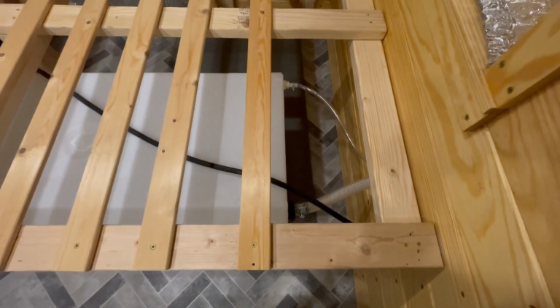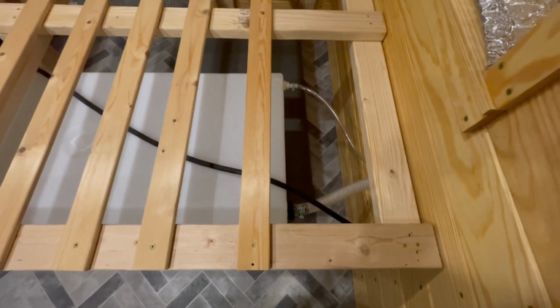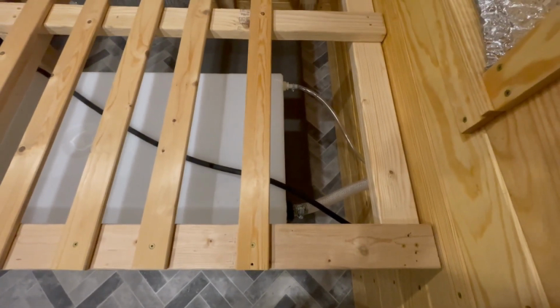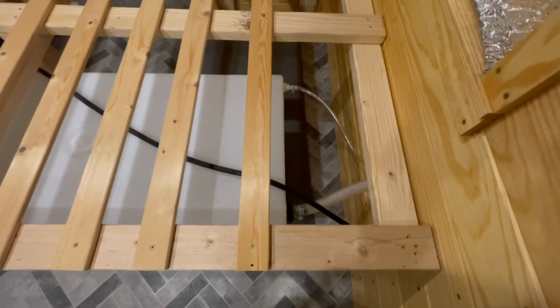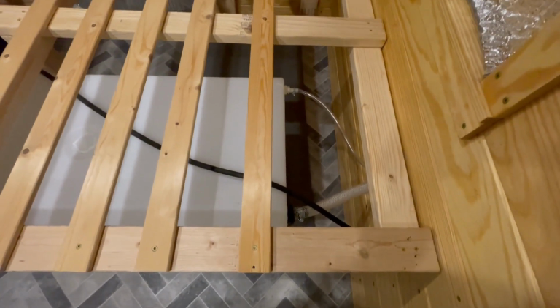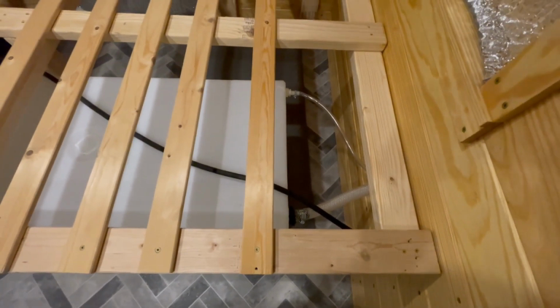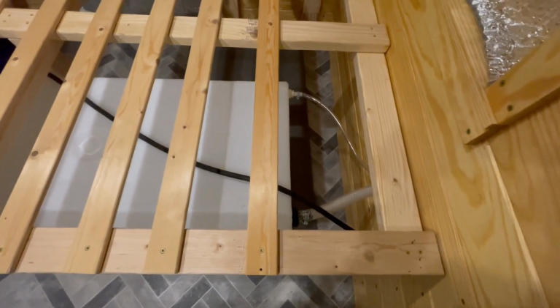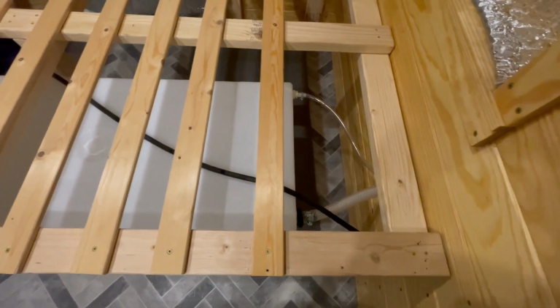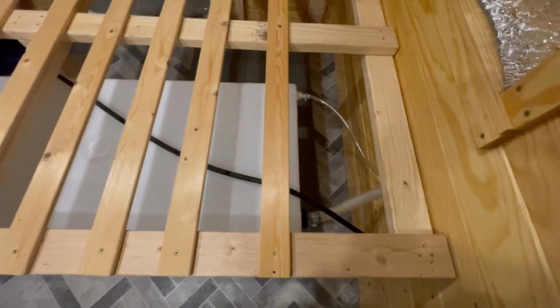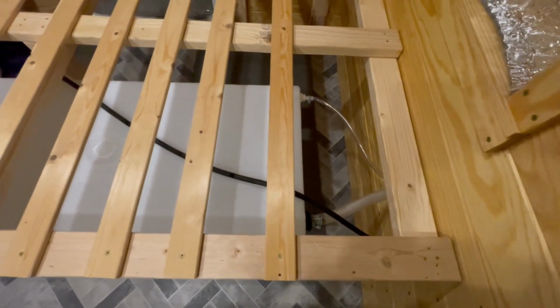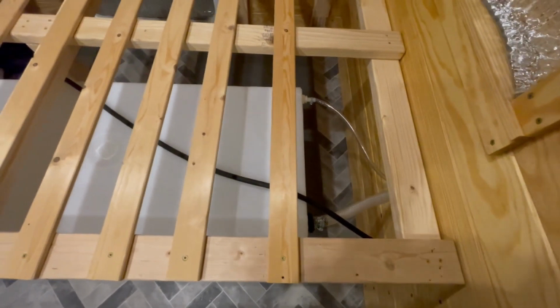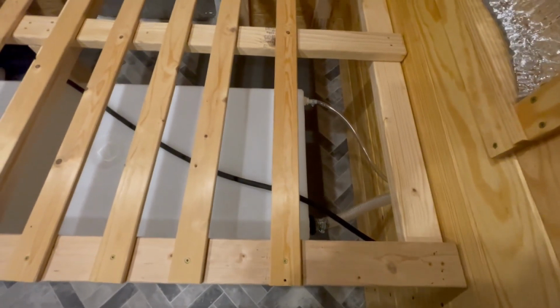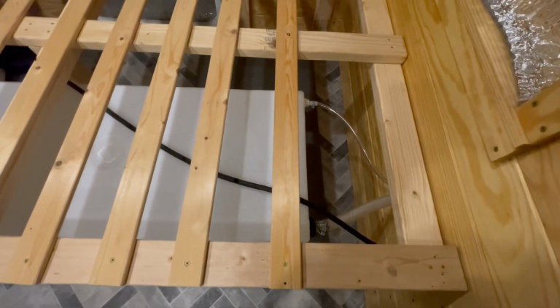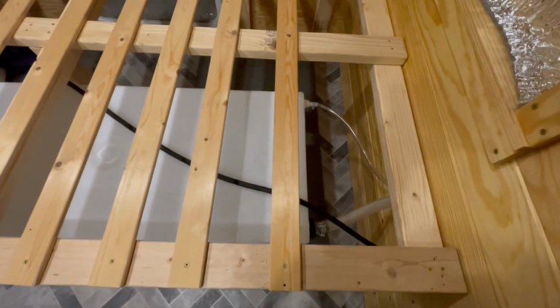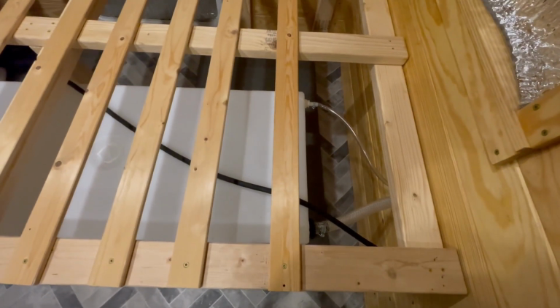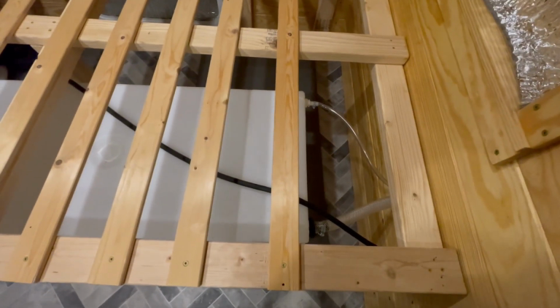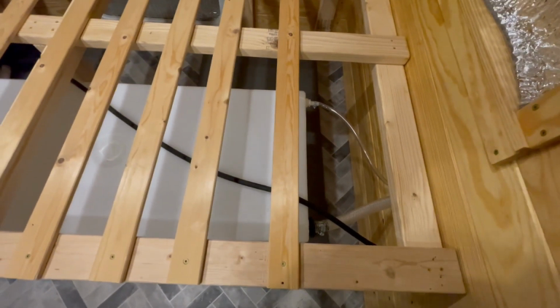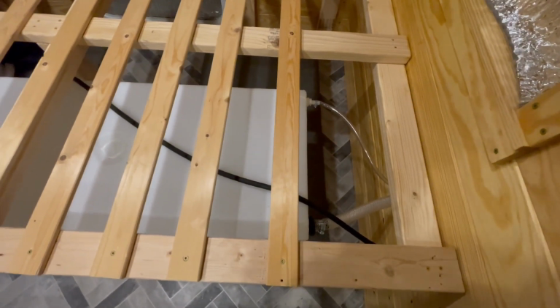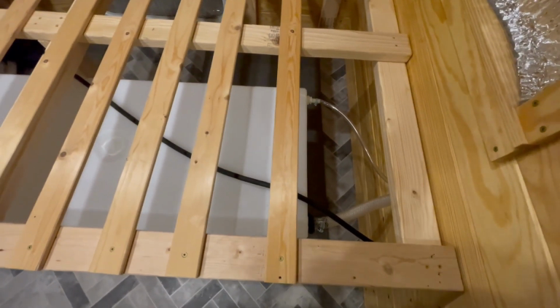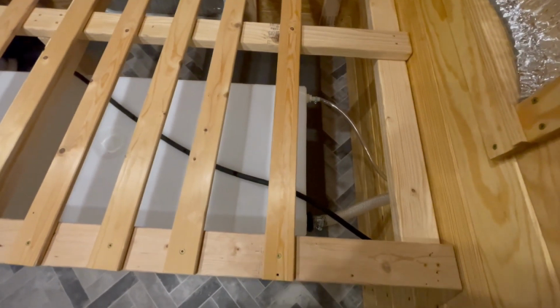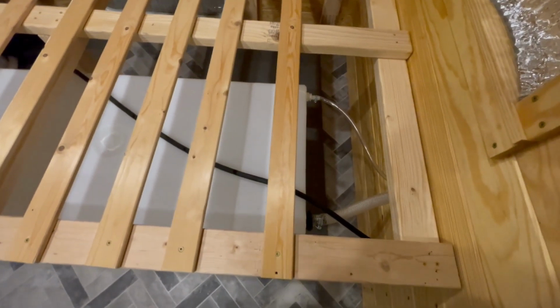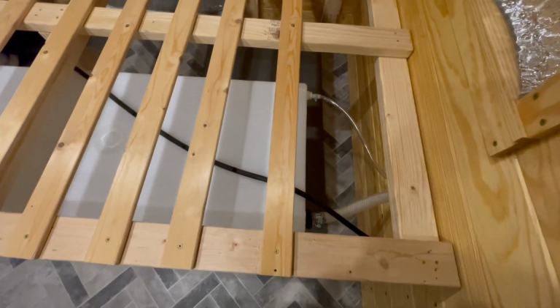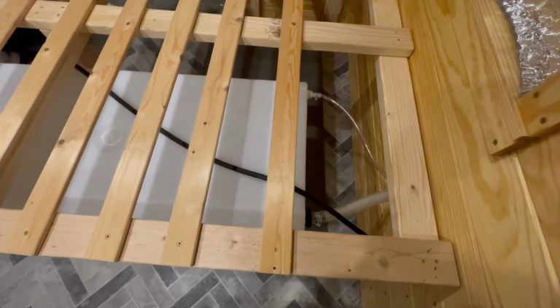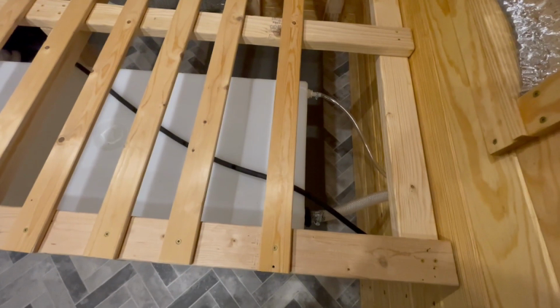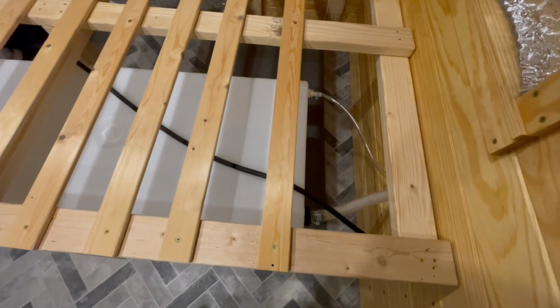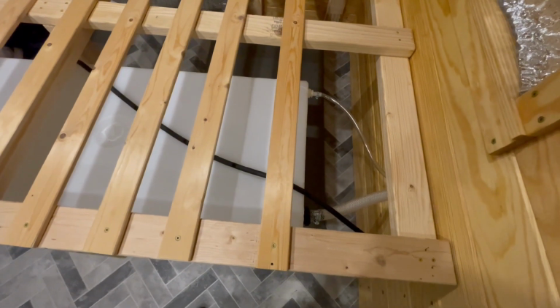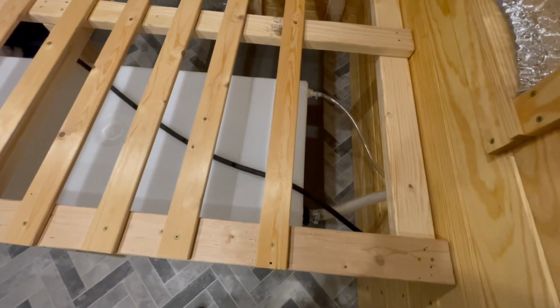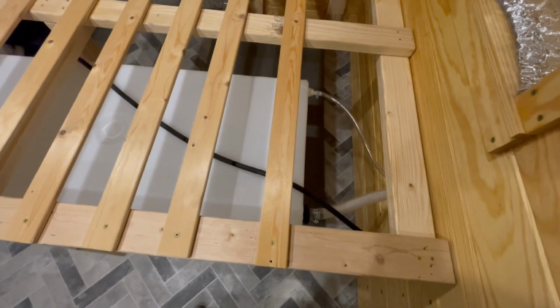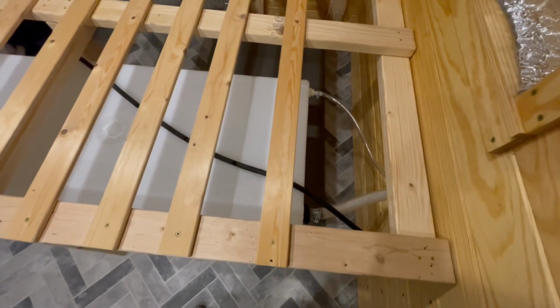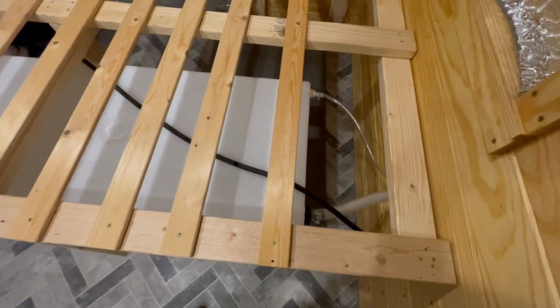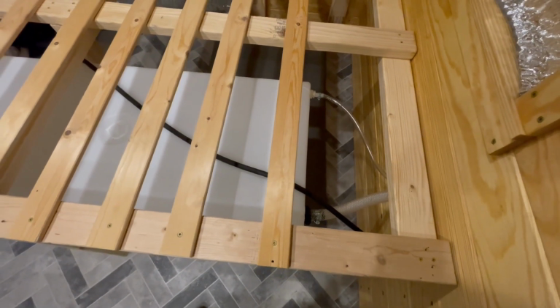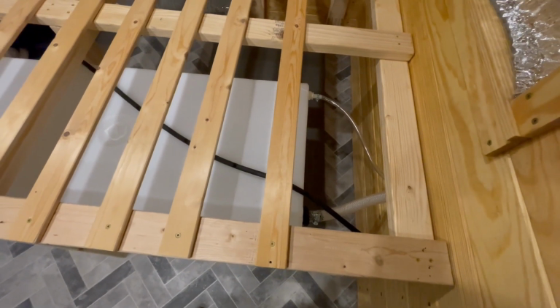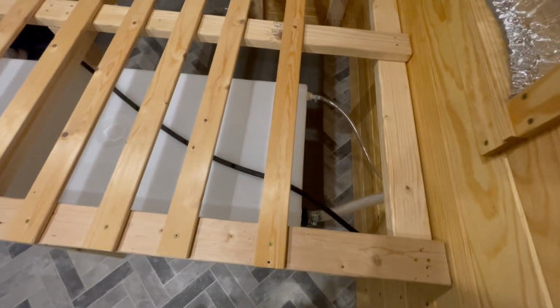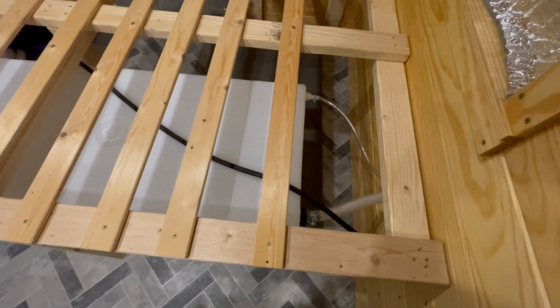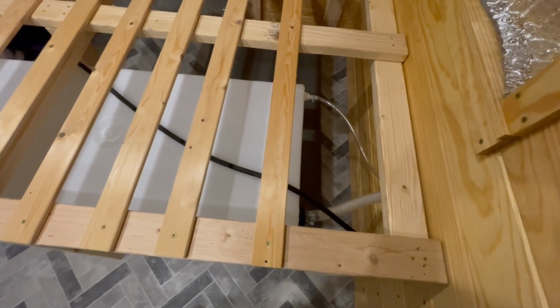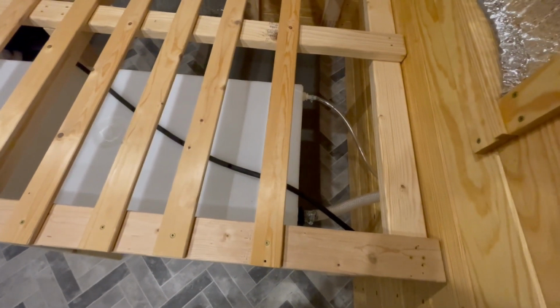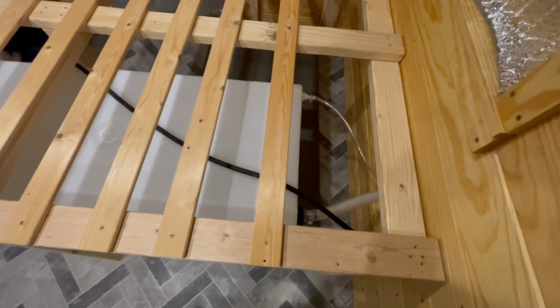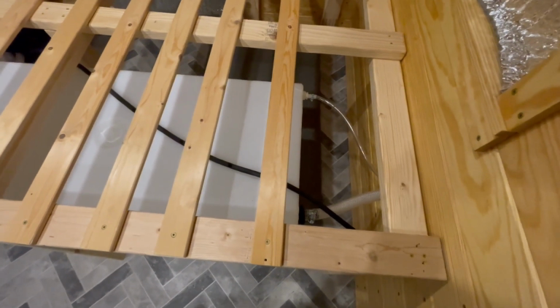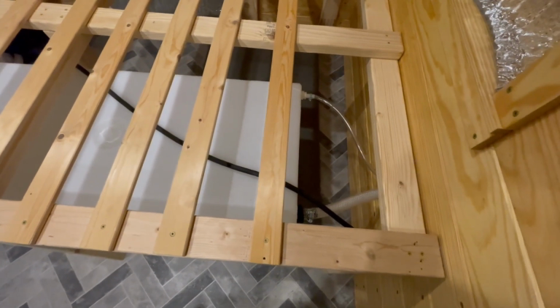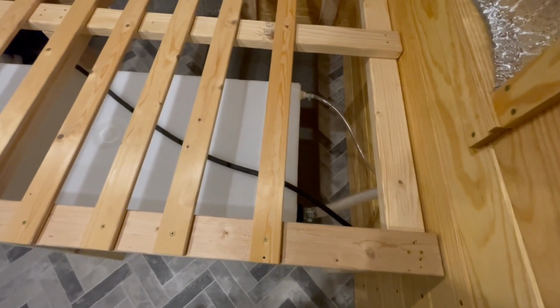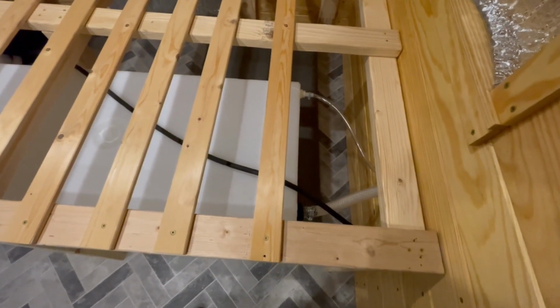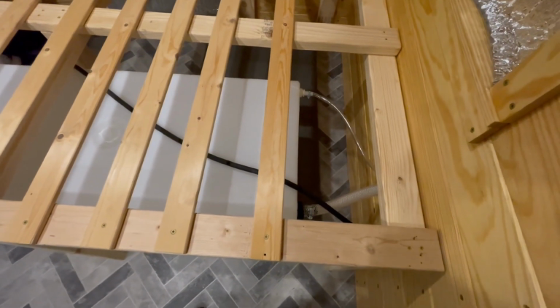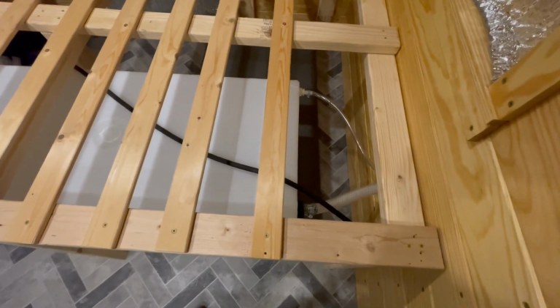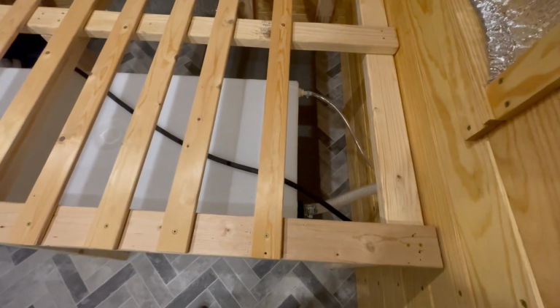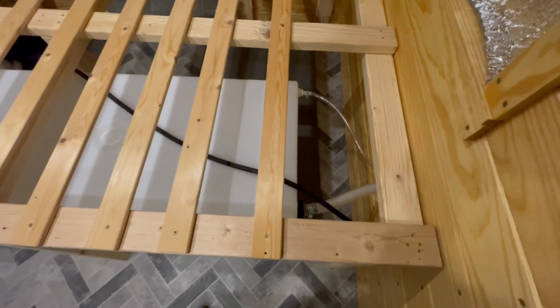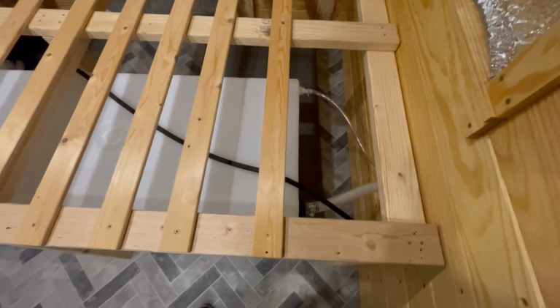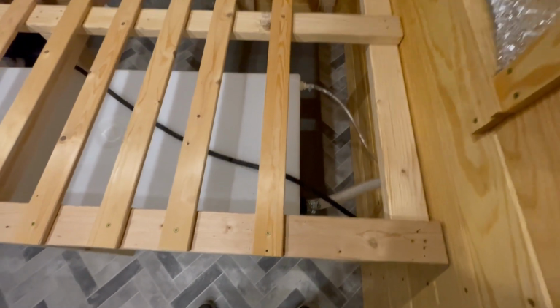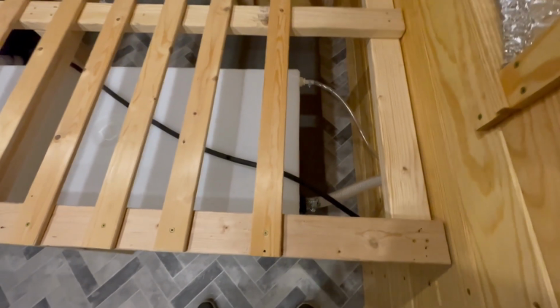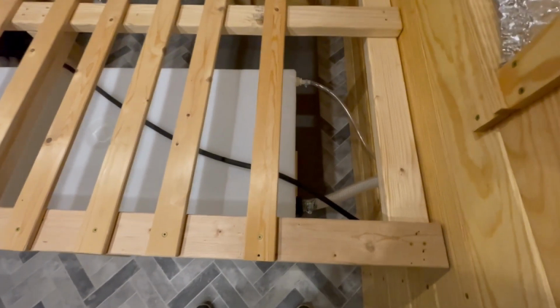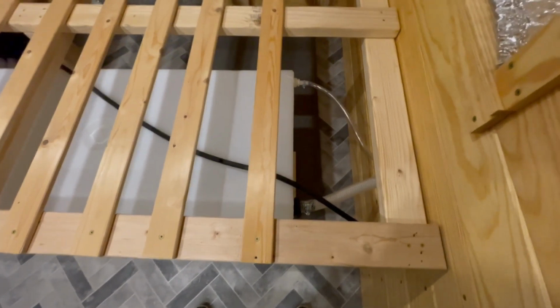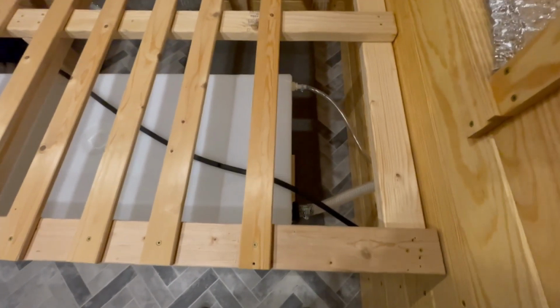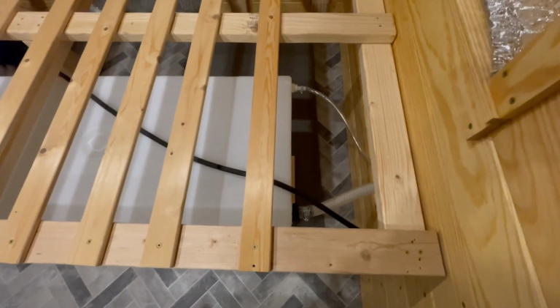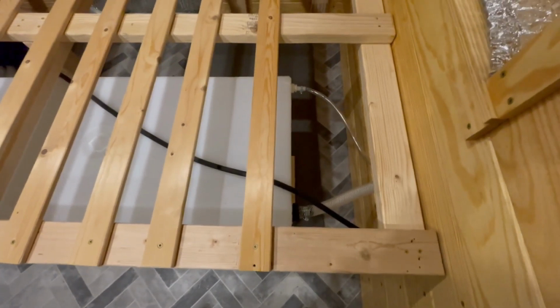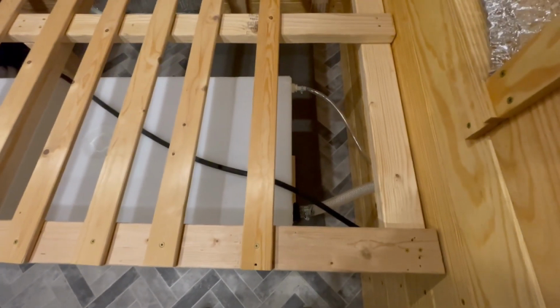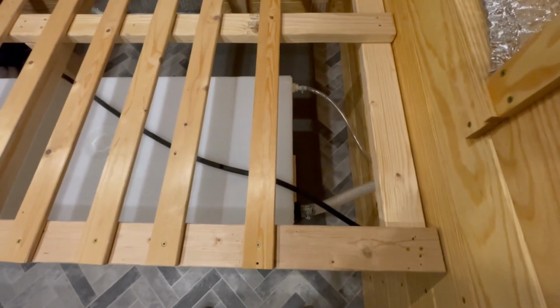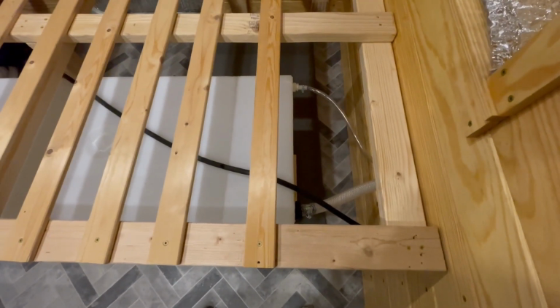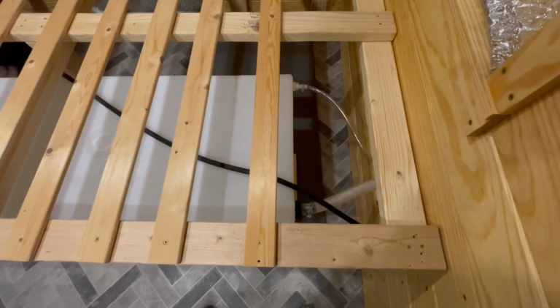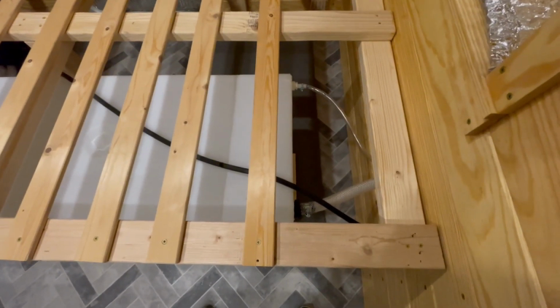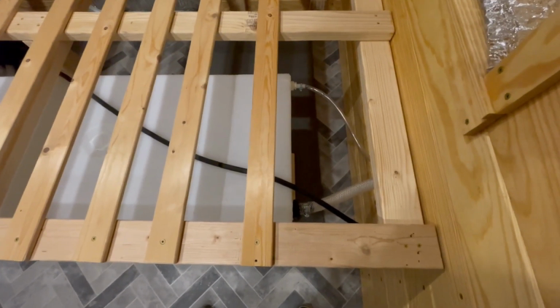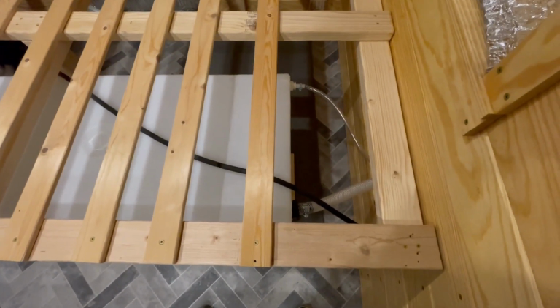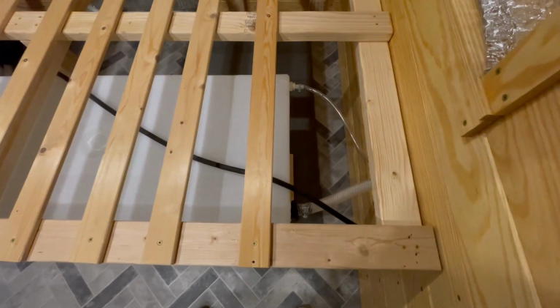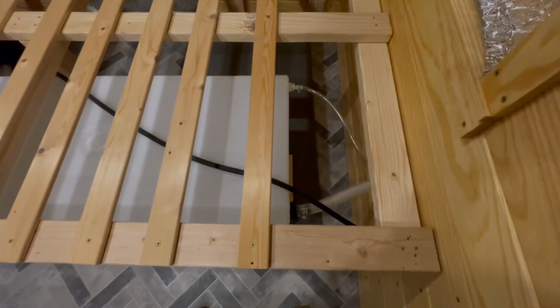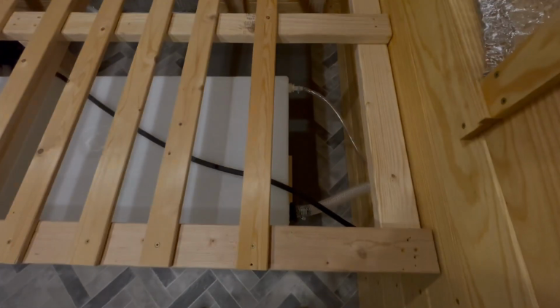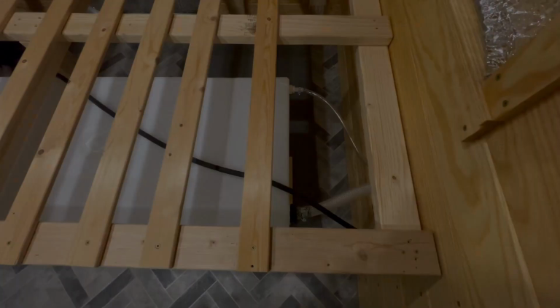Still need to install the pump, but I can't do that until the kitchen cabinets are in.